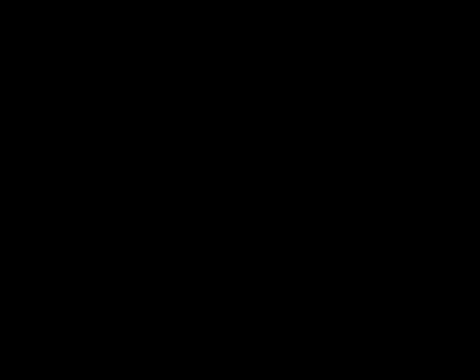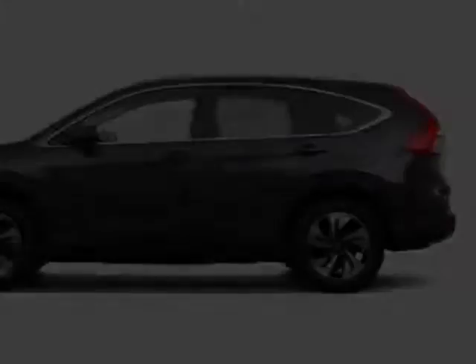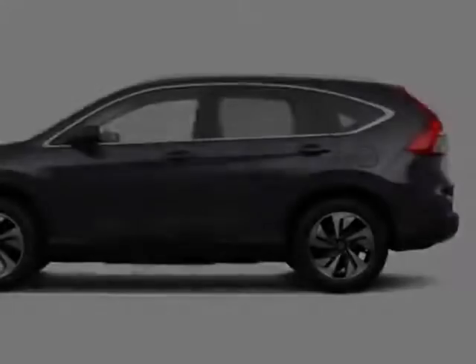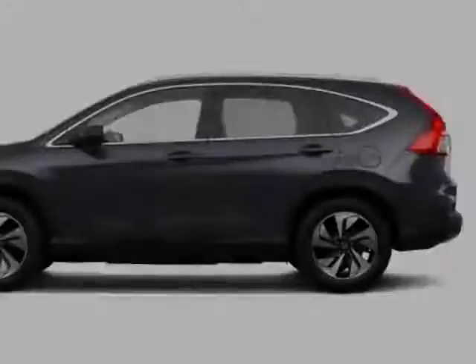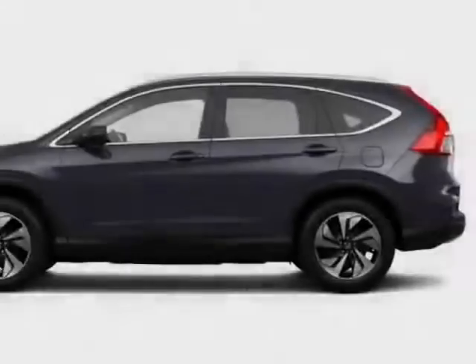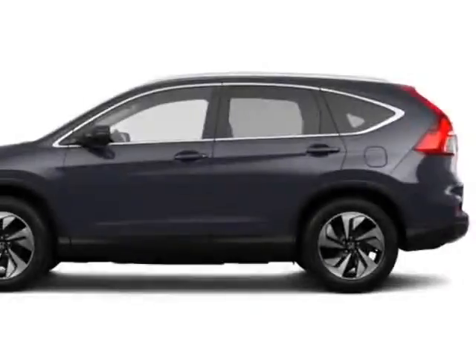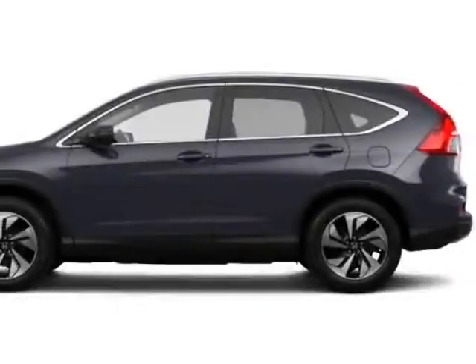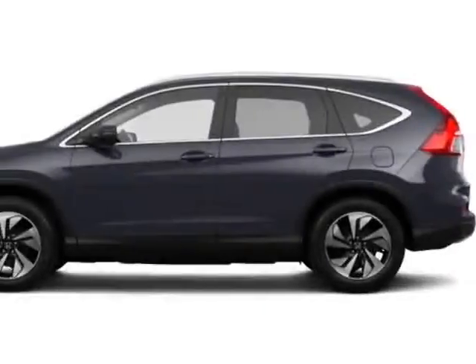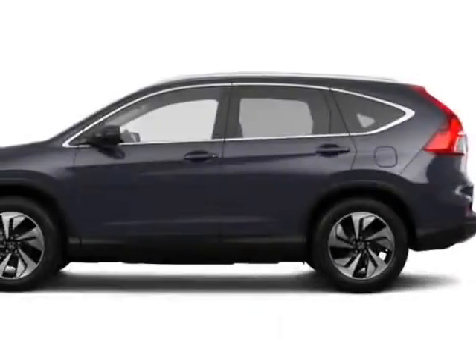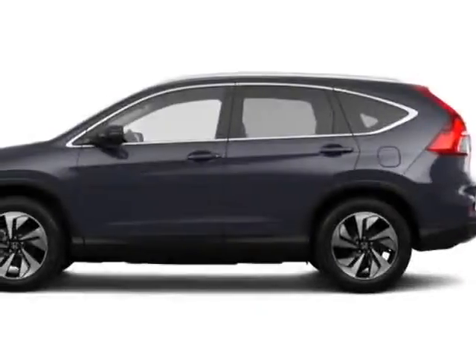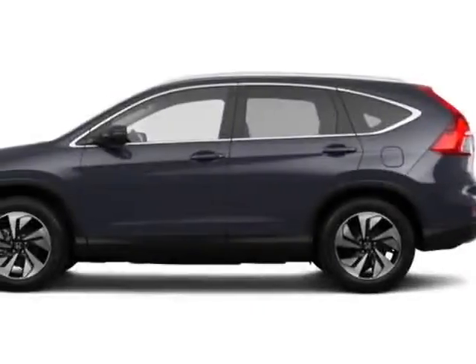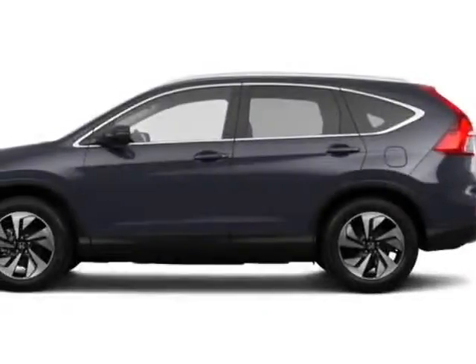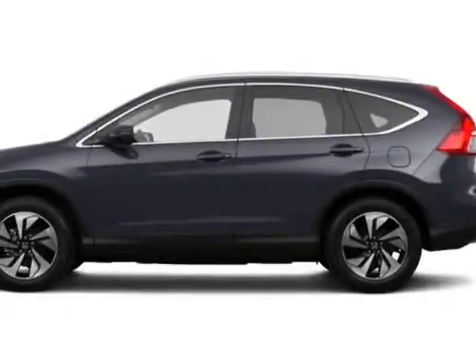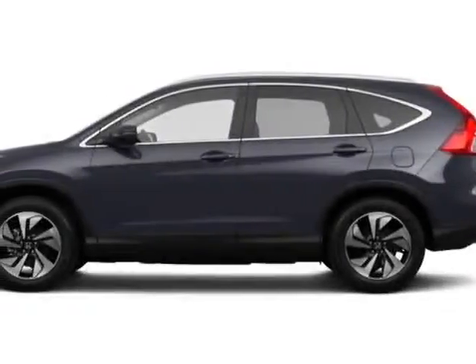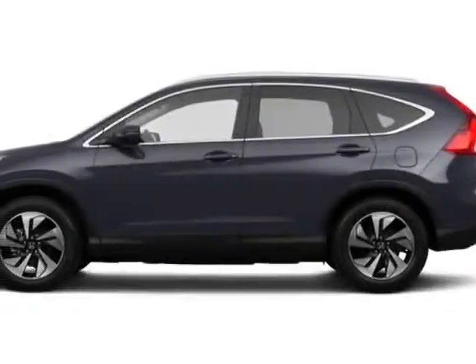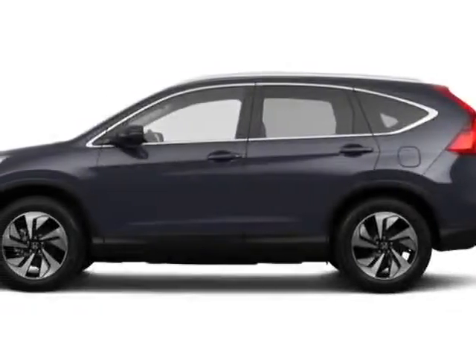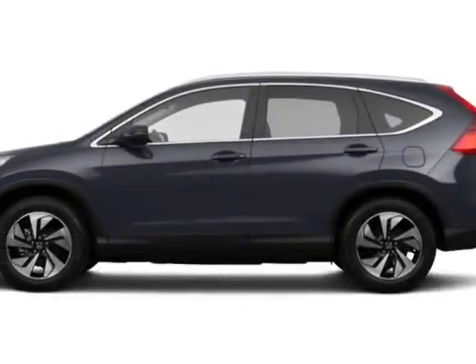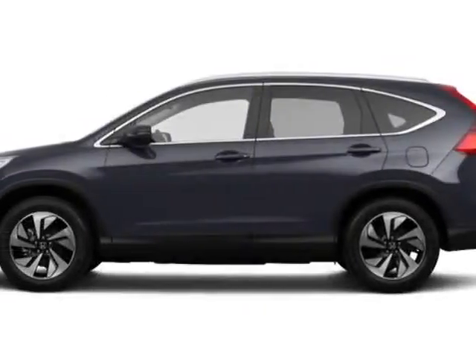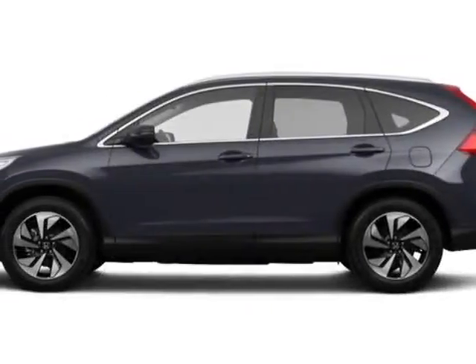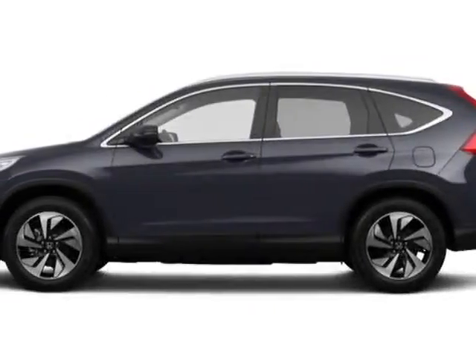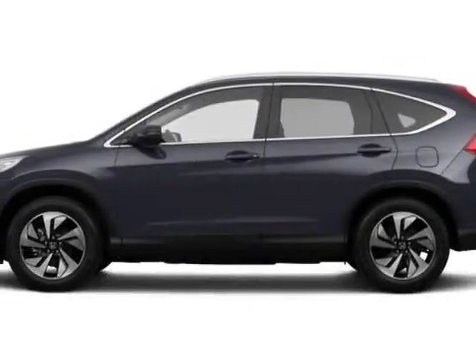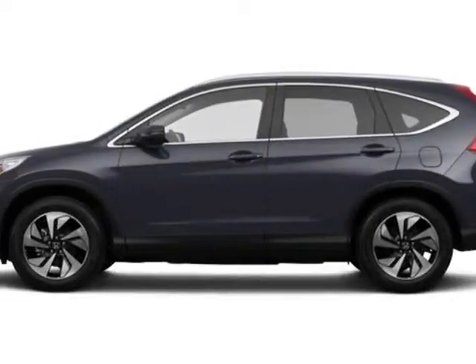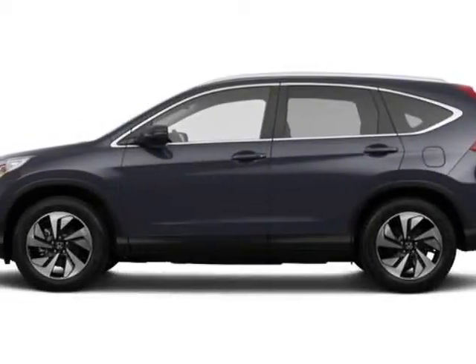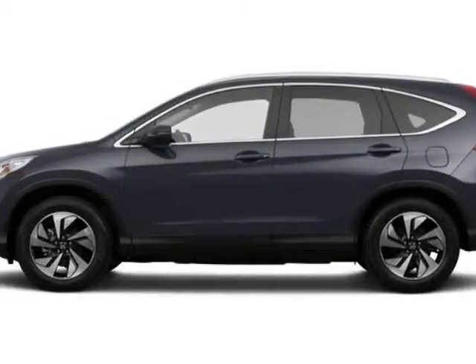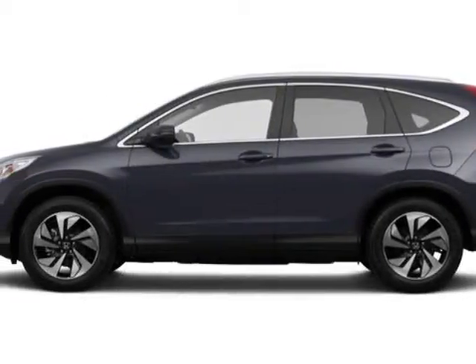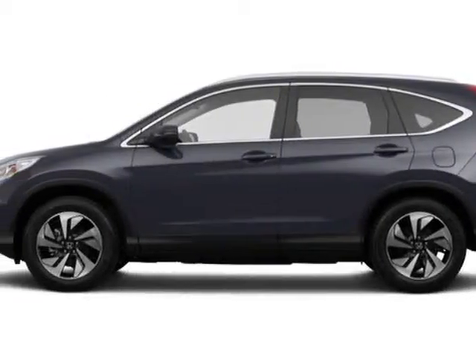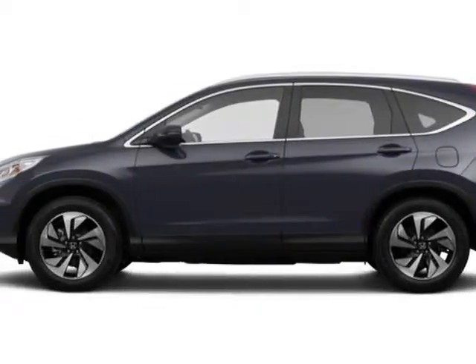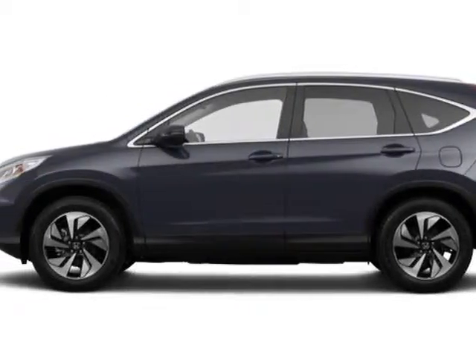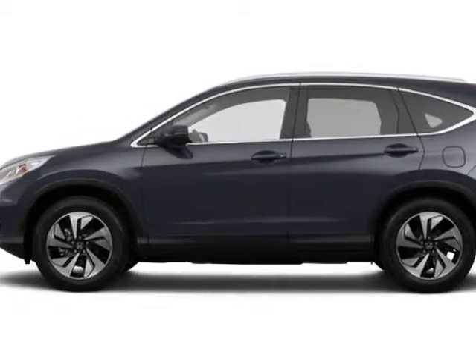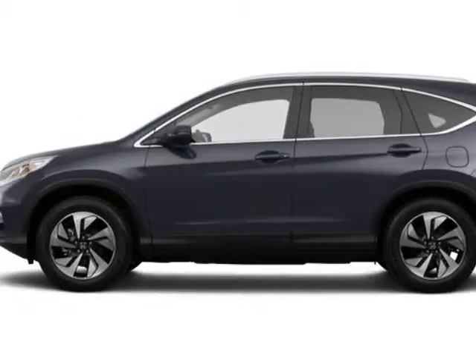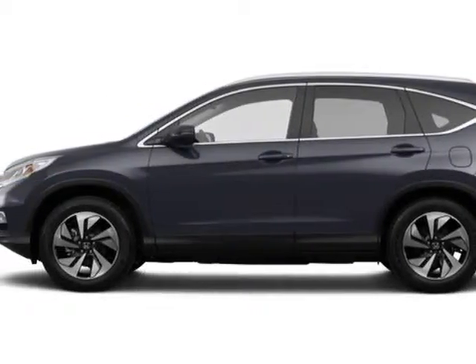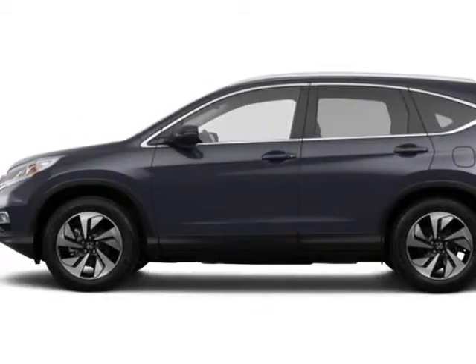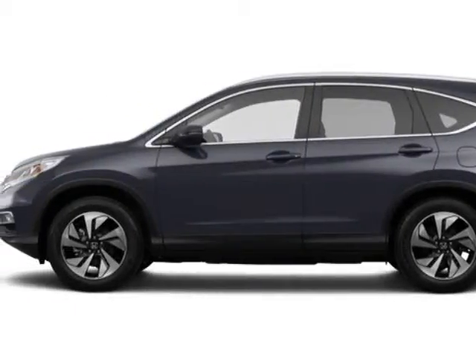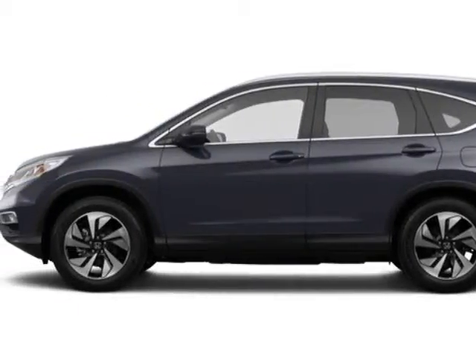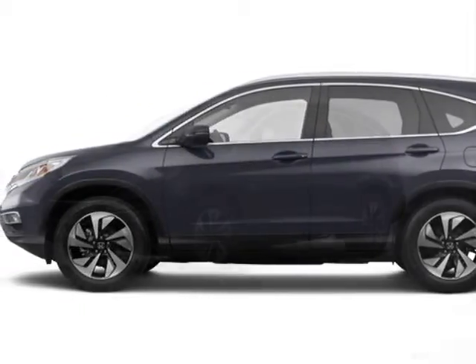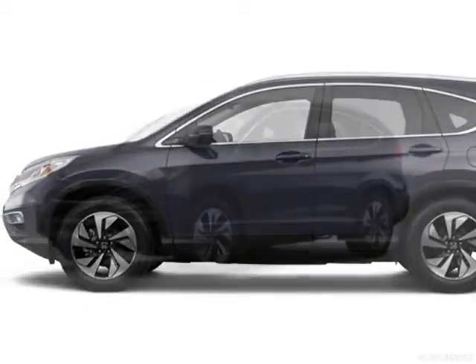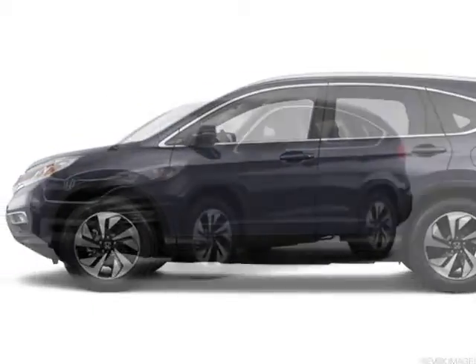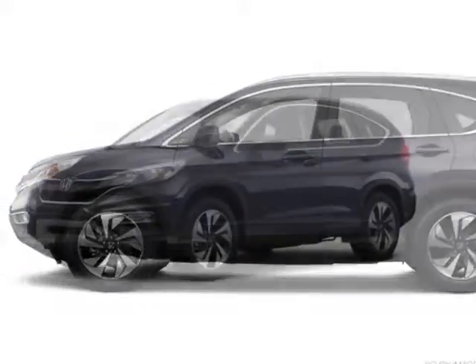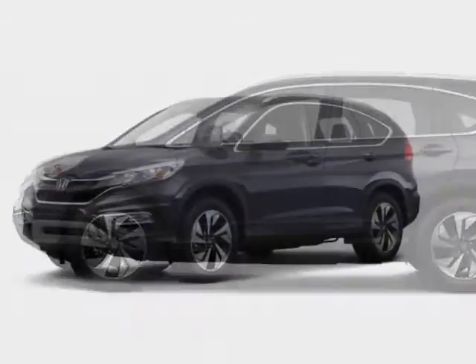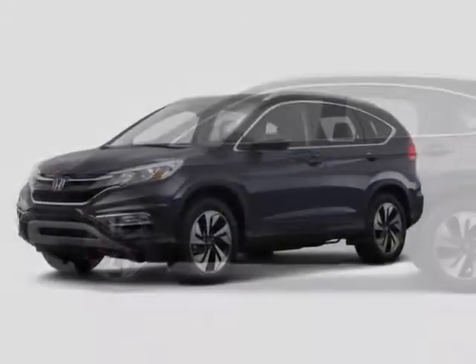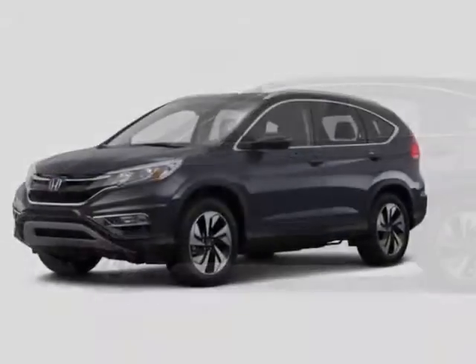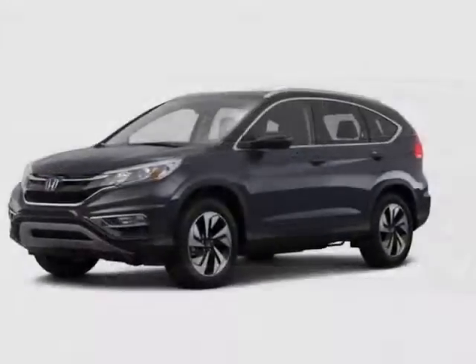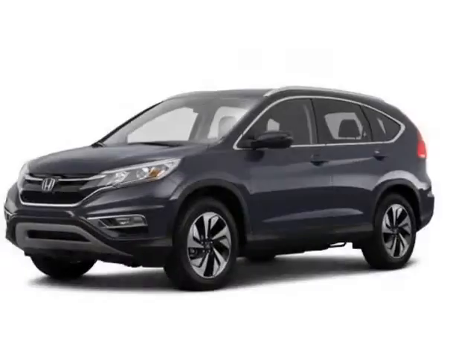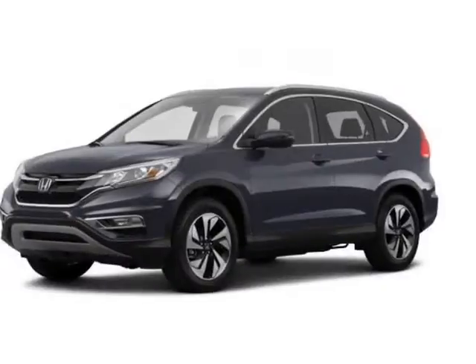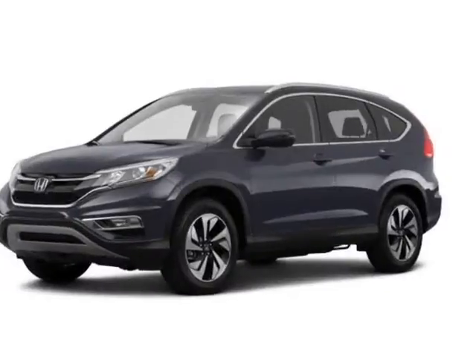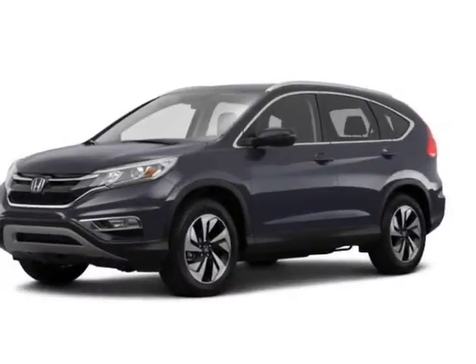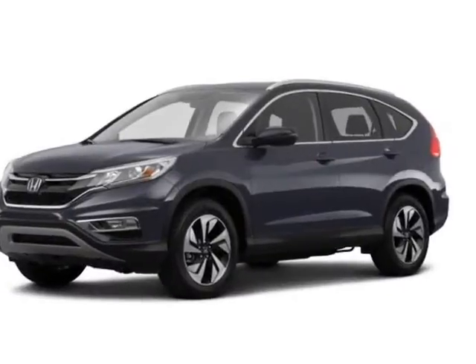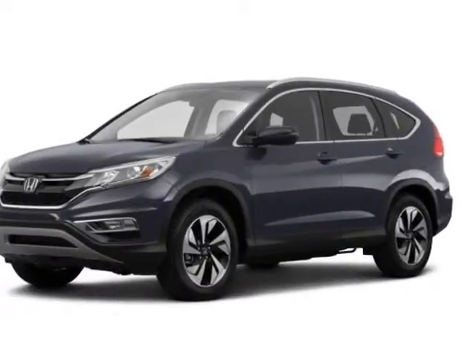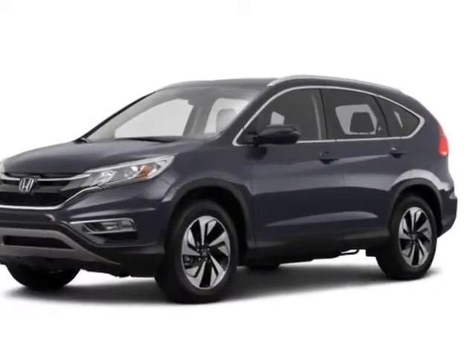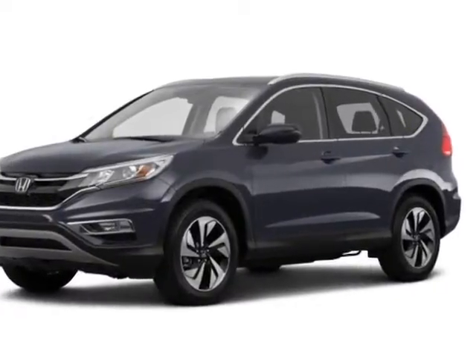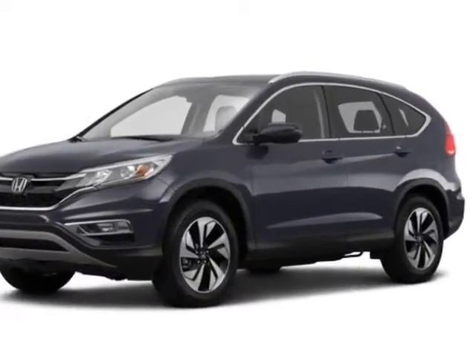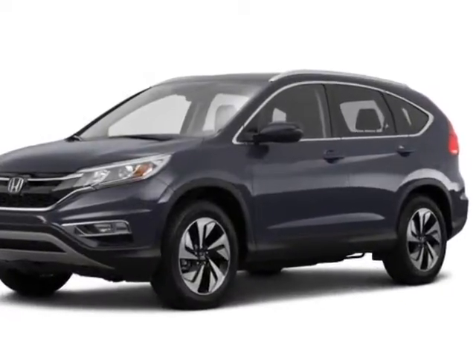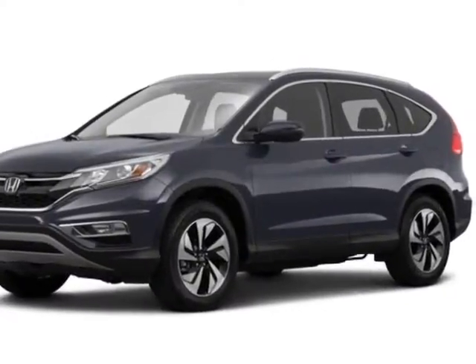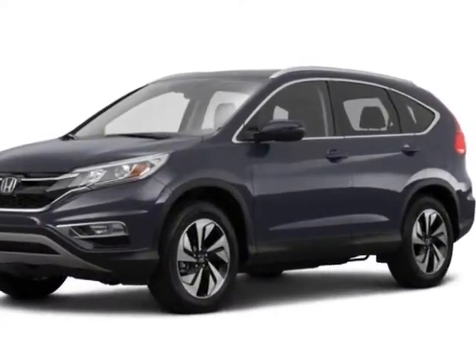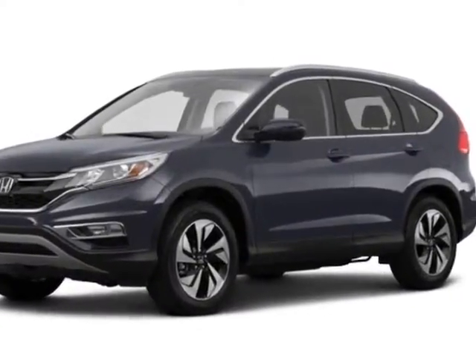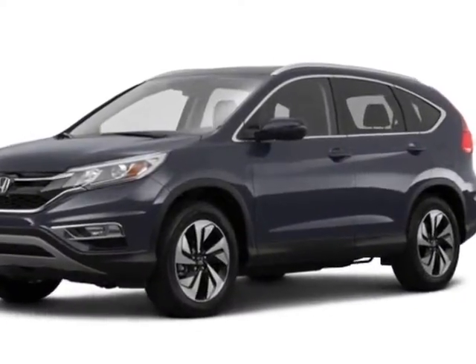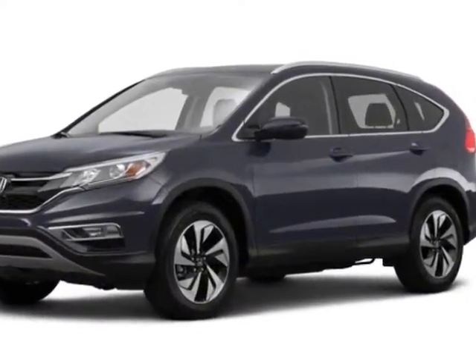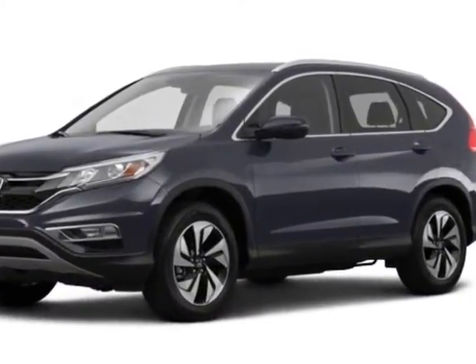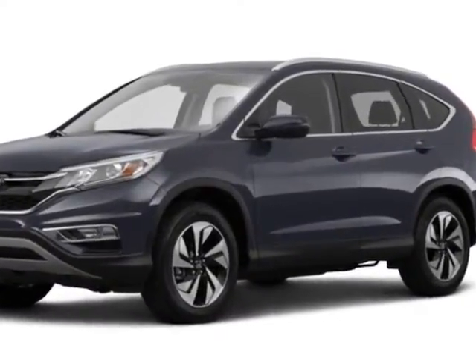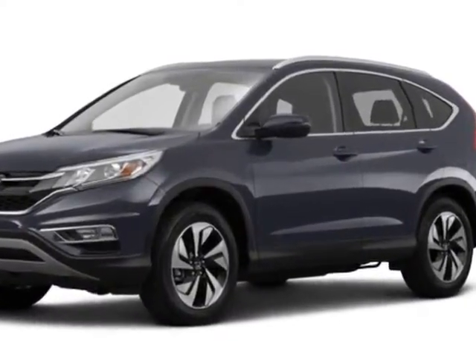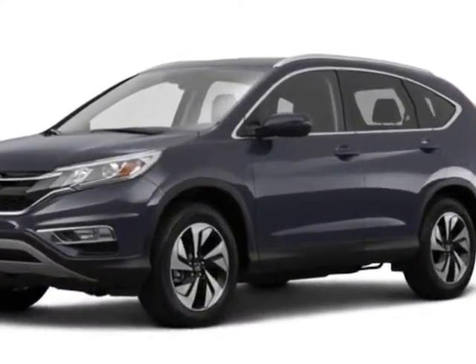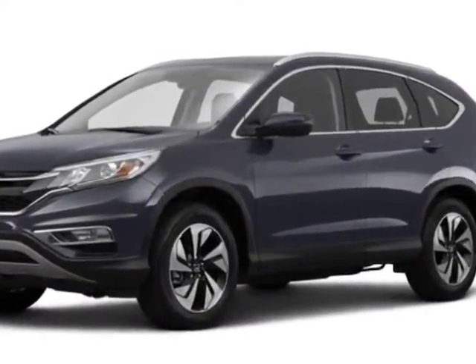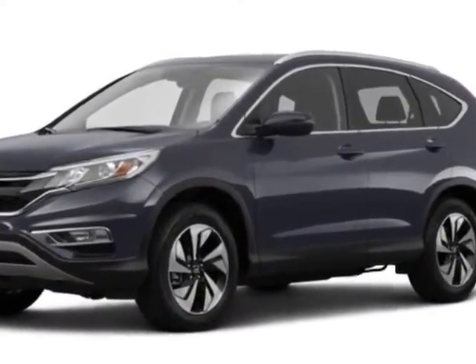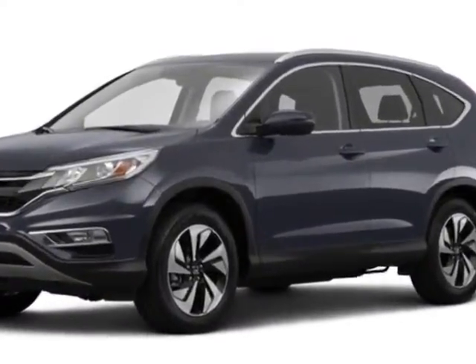Come take a look at this new 2015 Honda CR-V. For your protection, this vehicle has a full factory warranty.